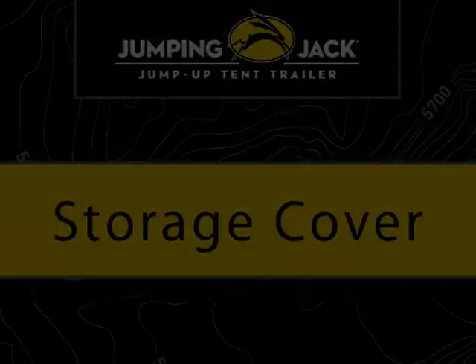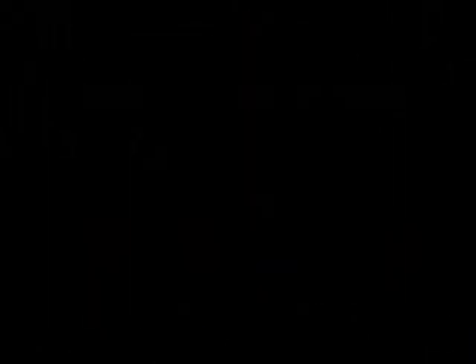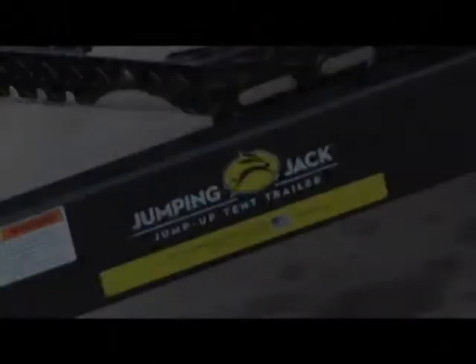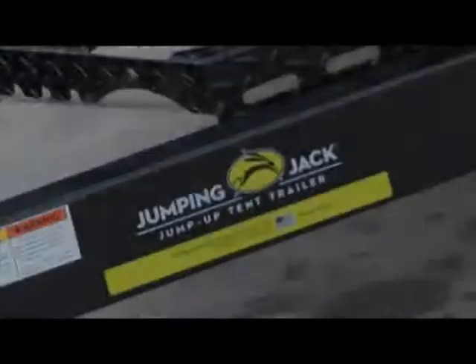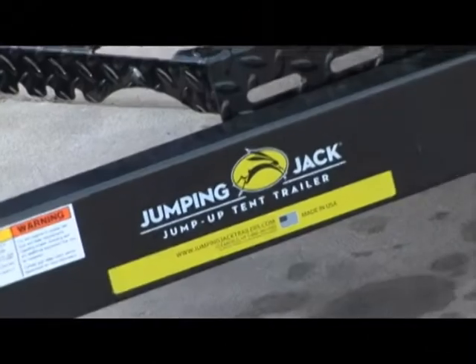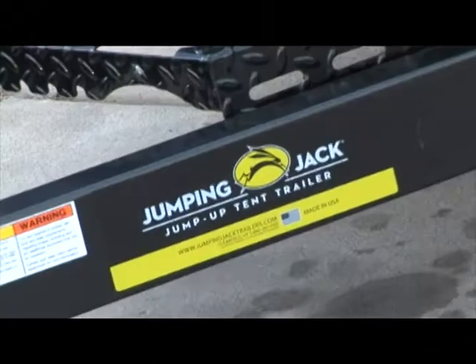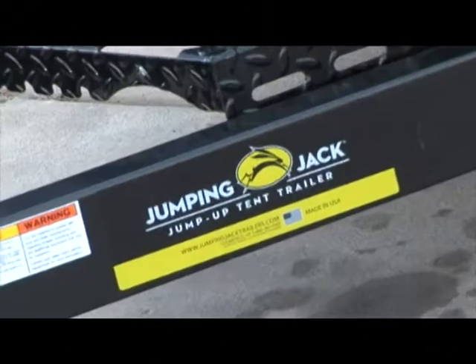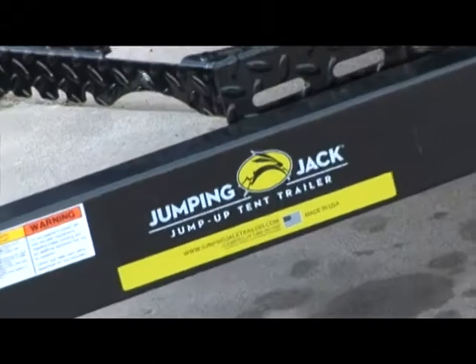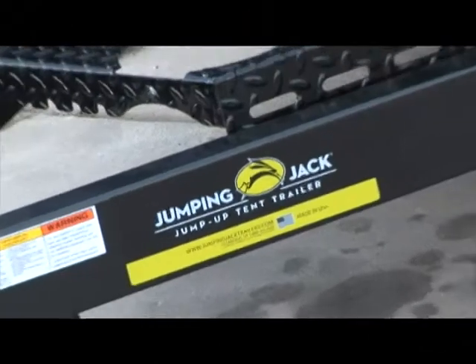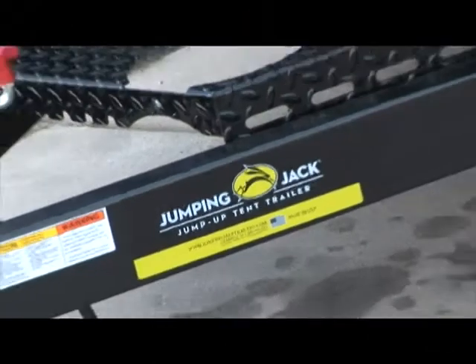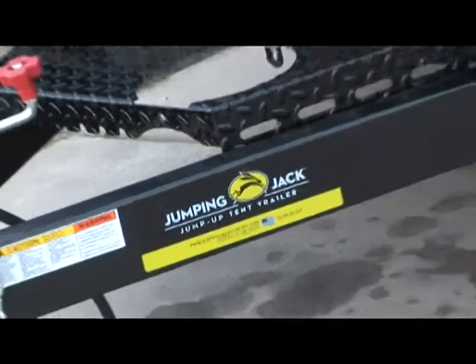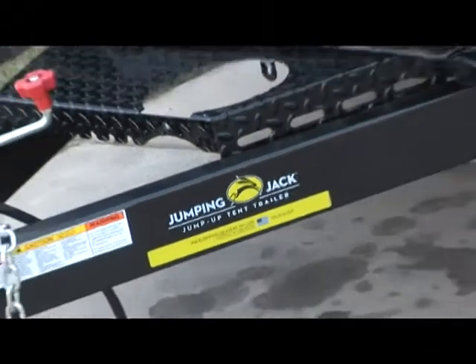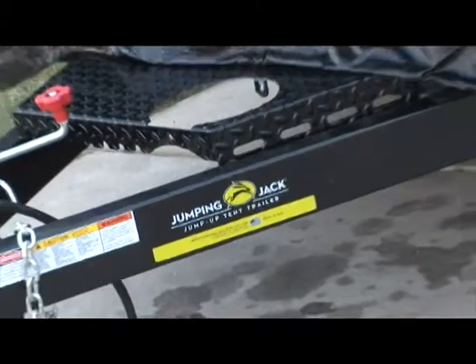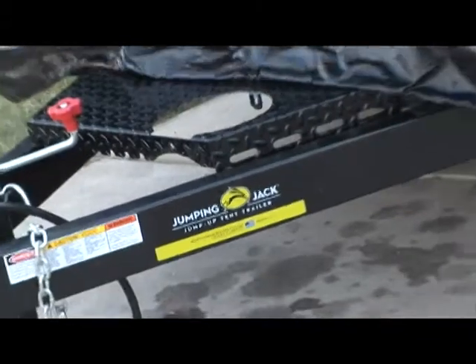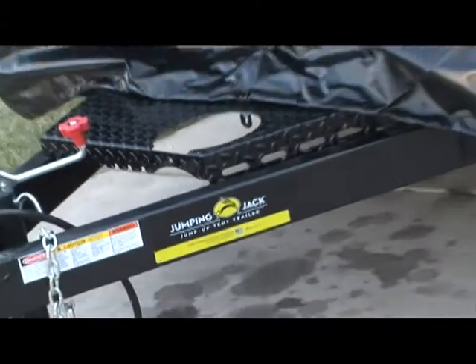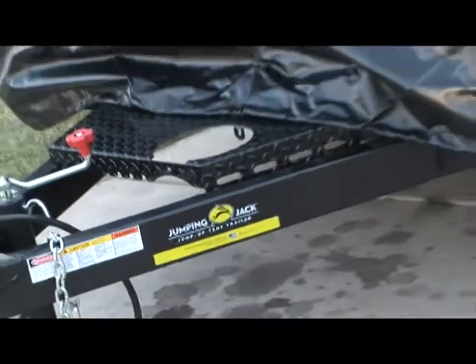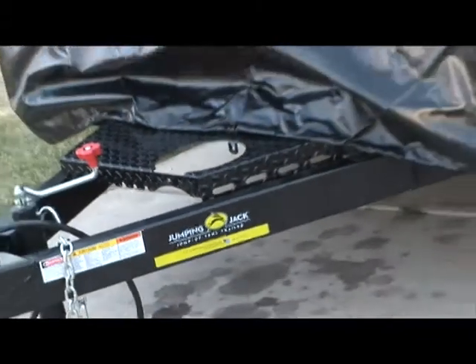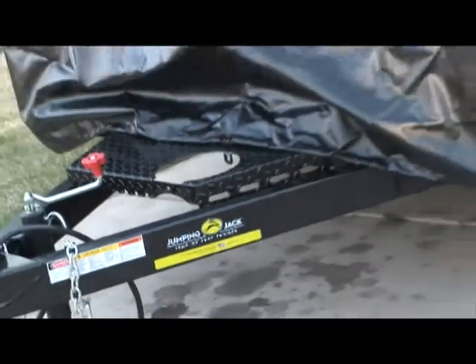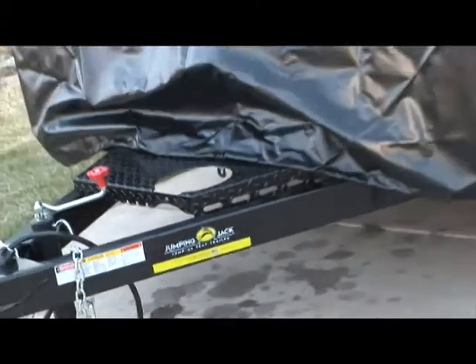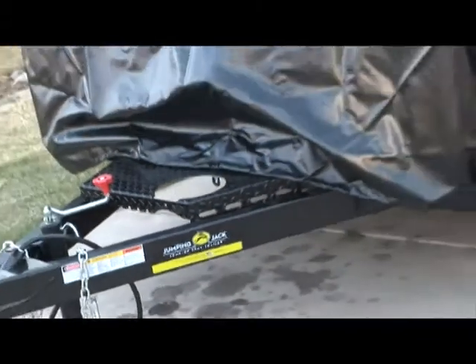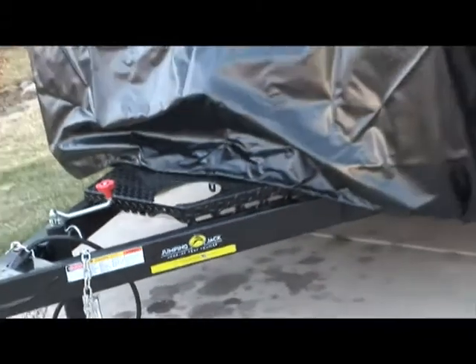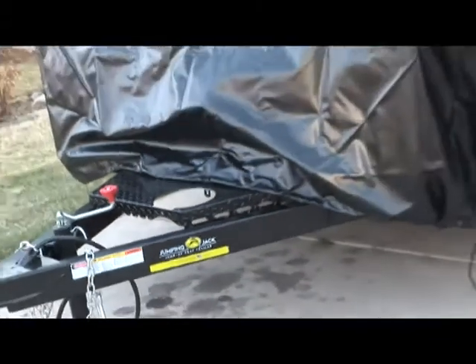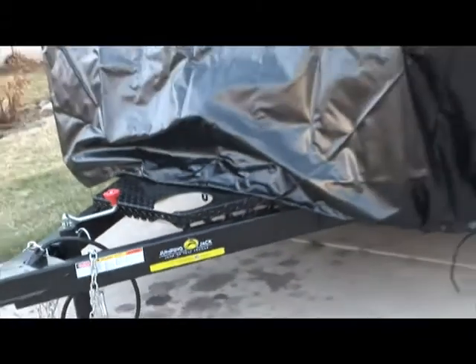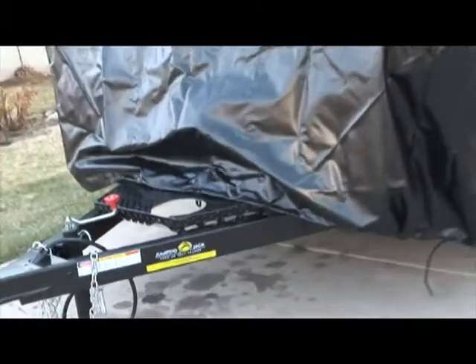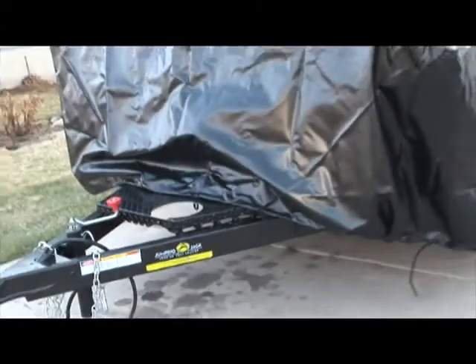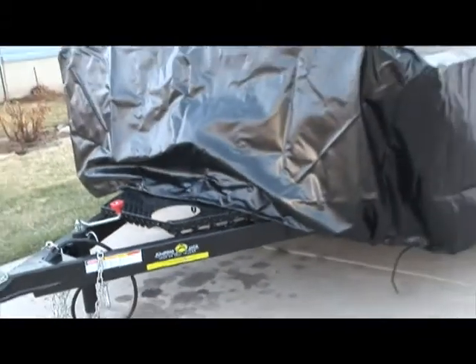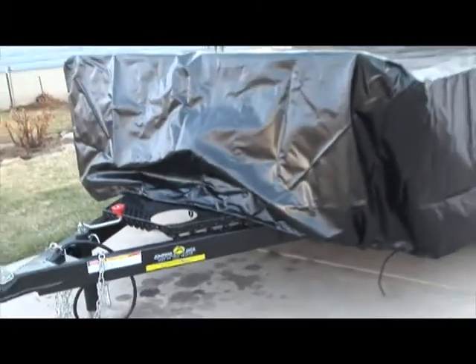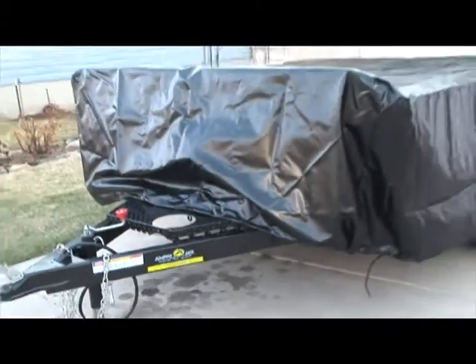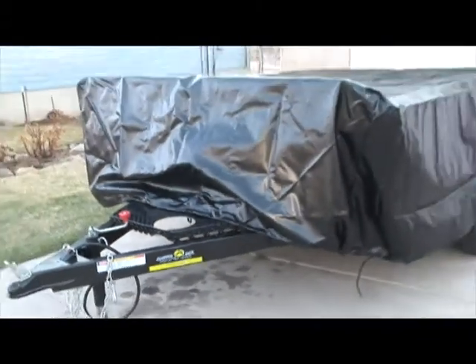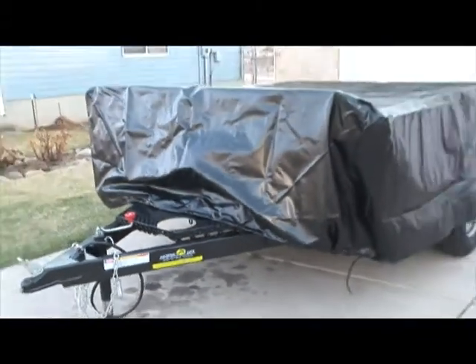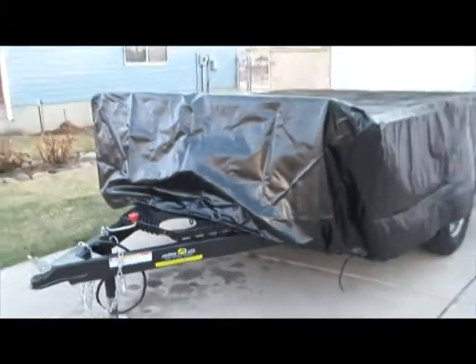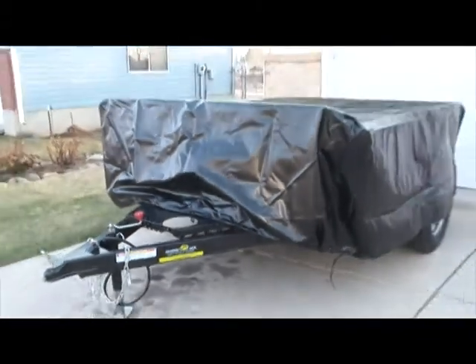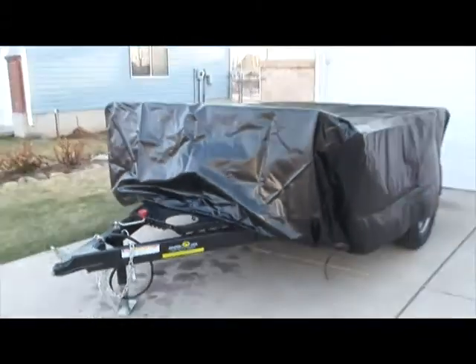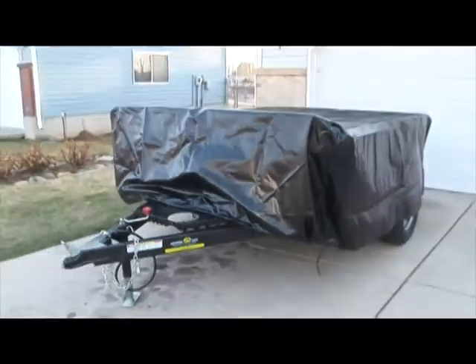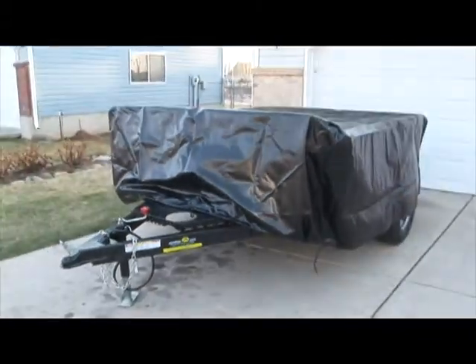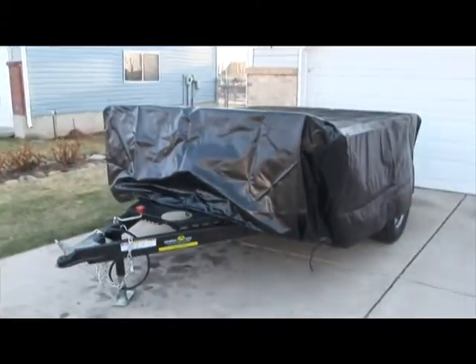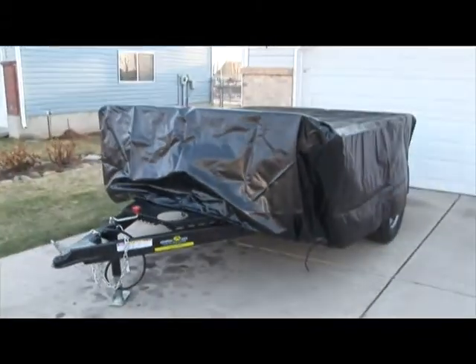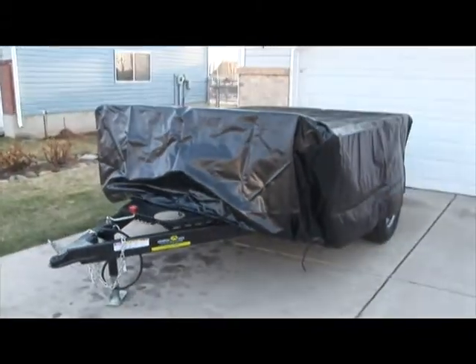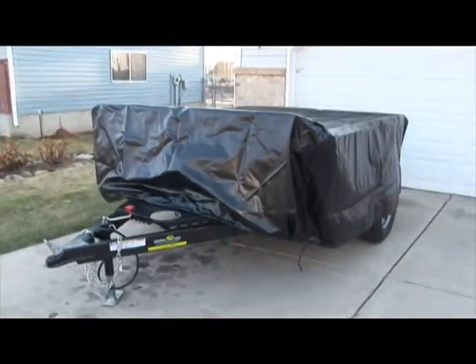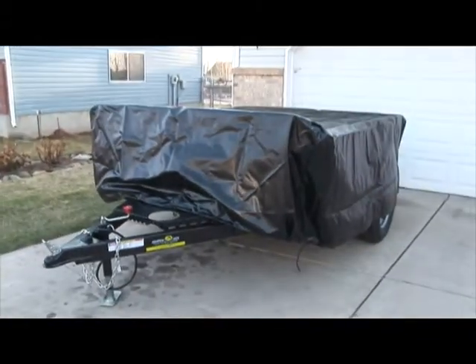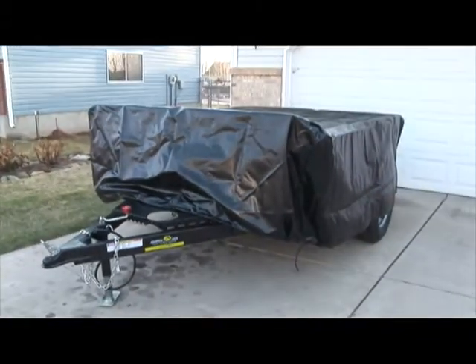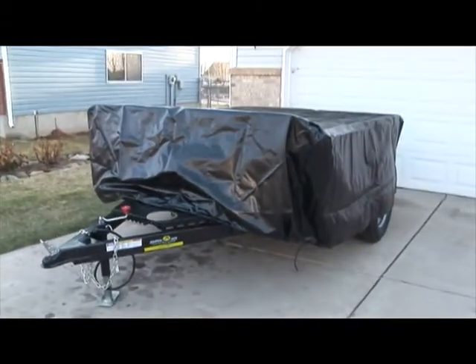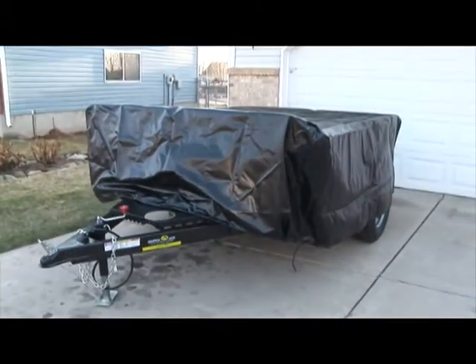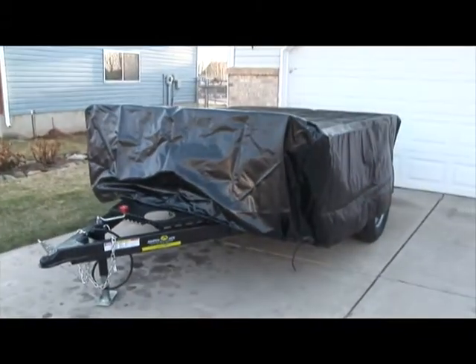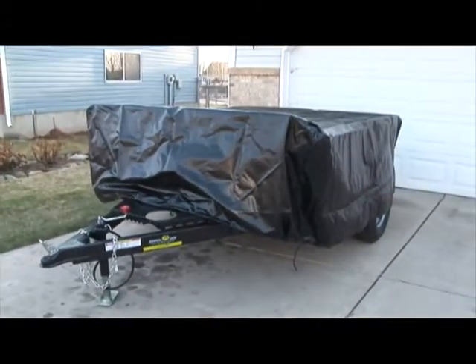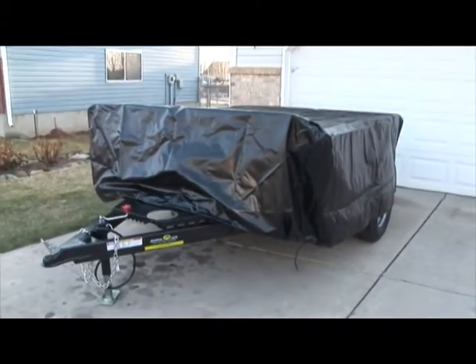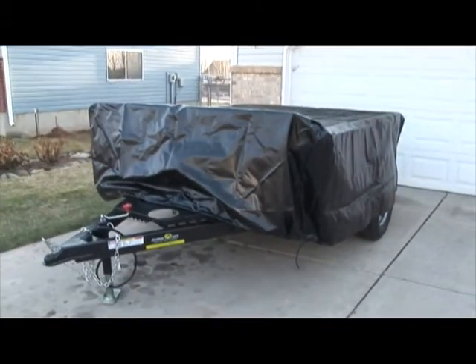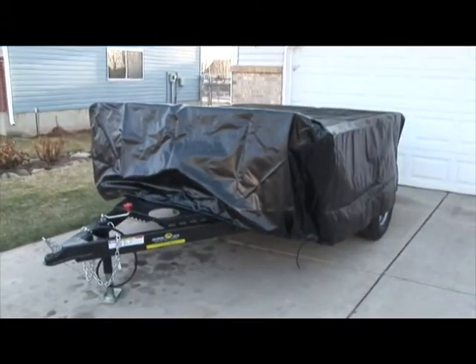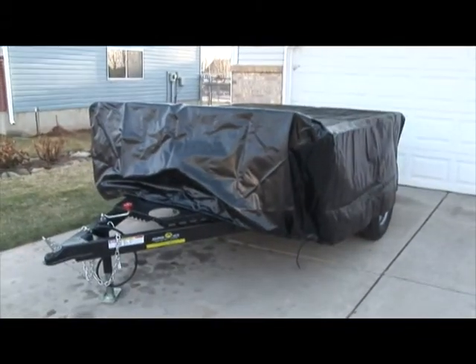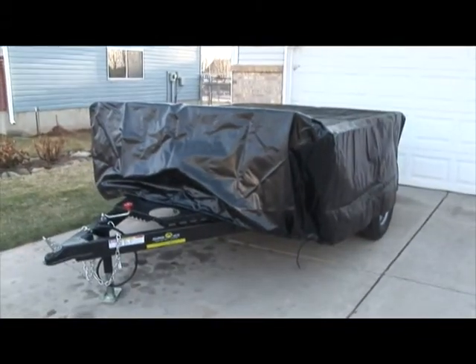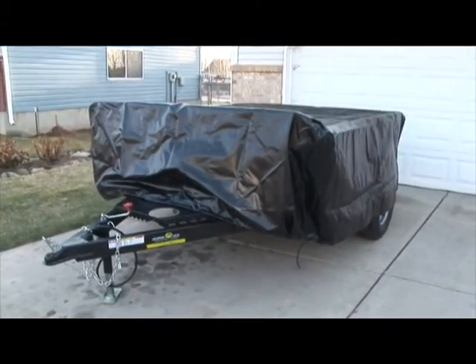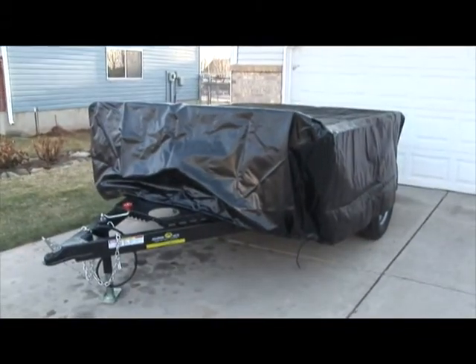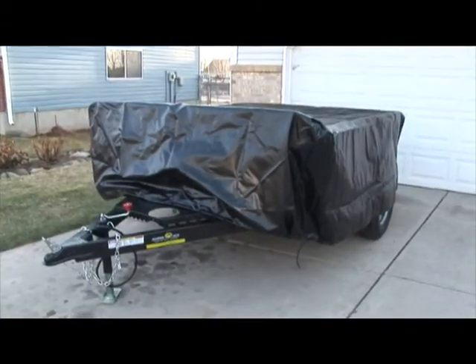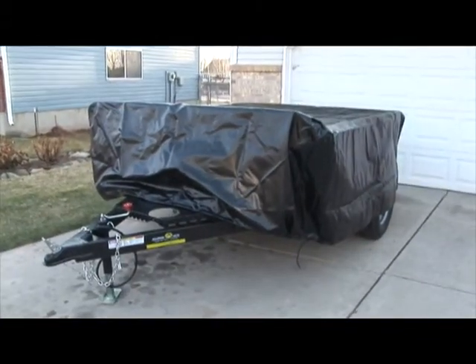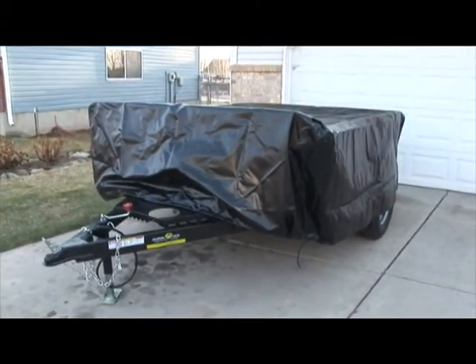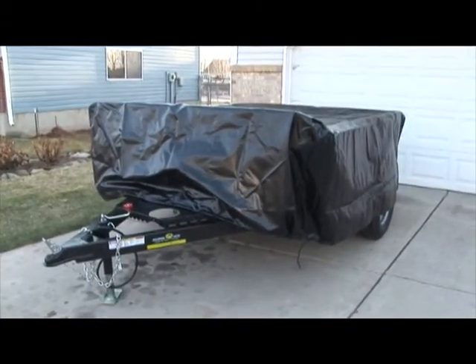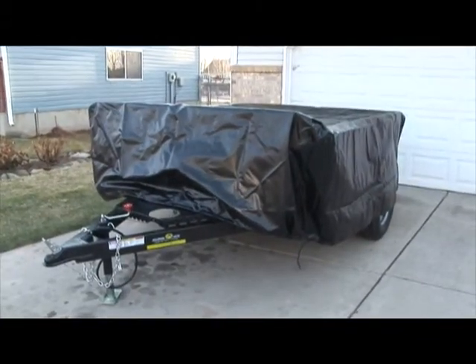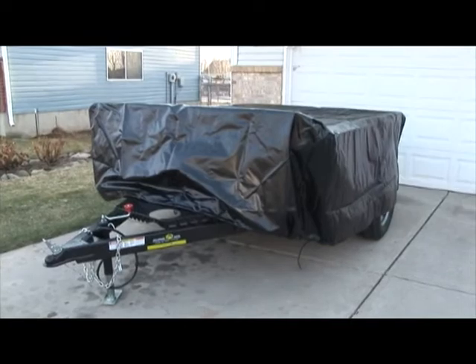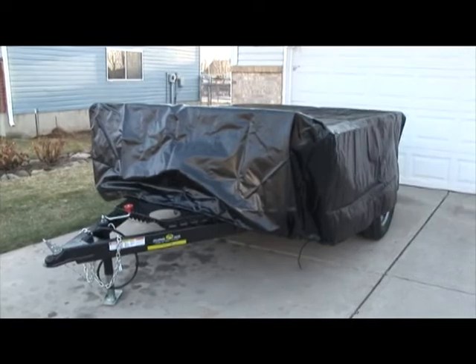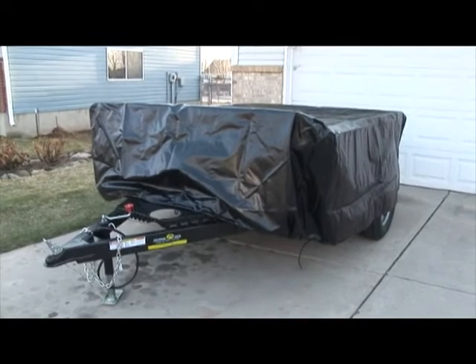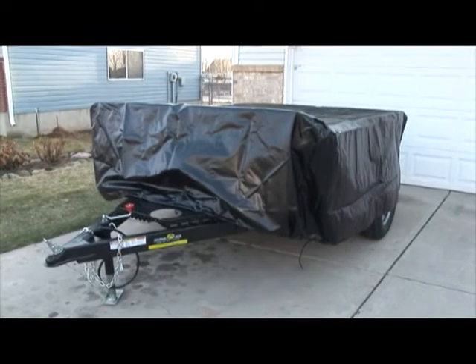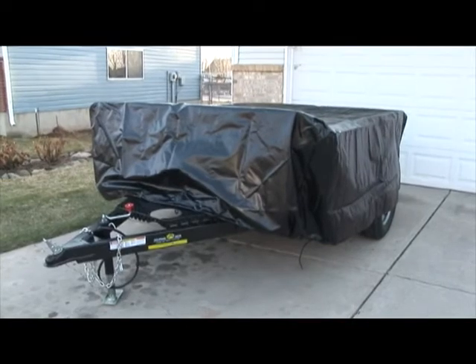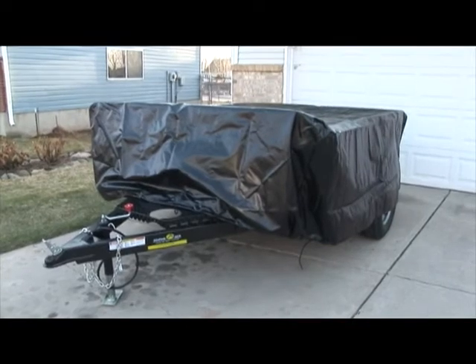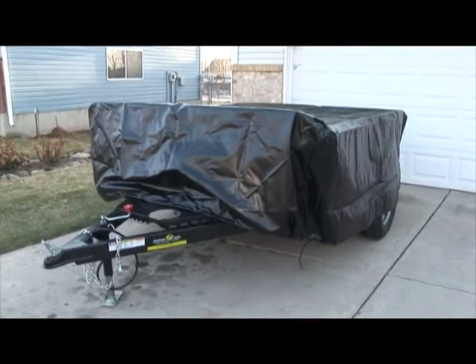When you are not using your jumping jack trailer, it is important to use a heavy-duty vinyl storage cover to protect your trailer from the outdoor elements.